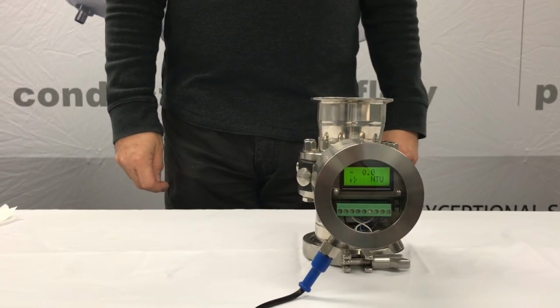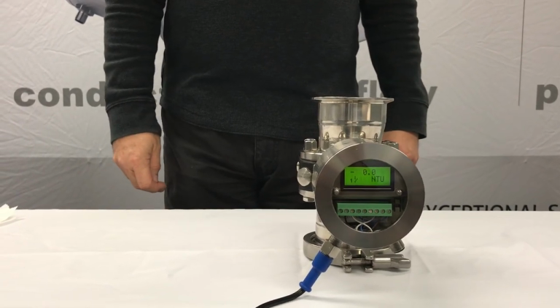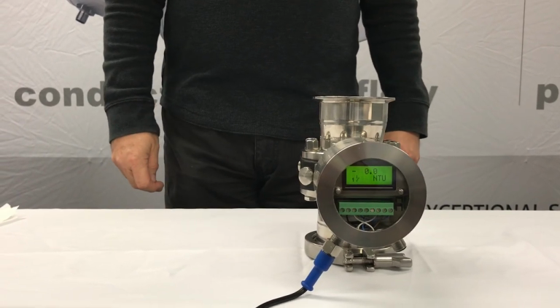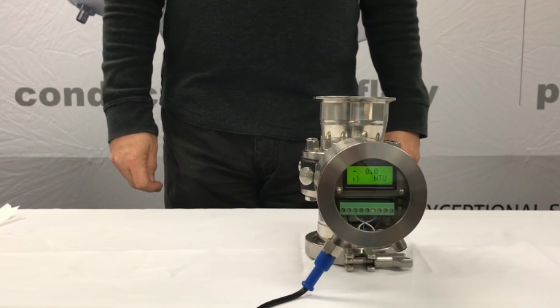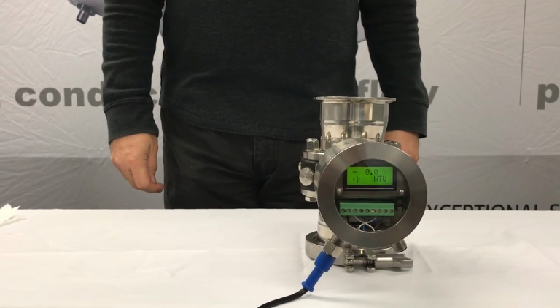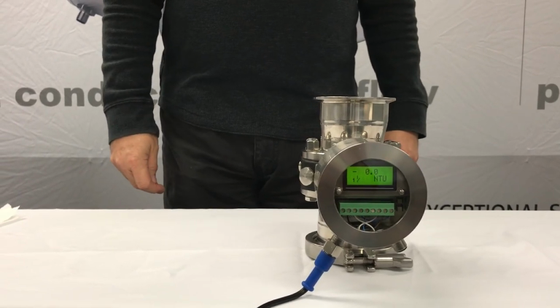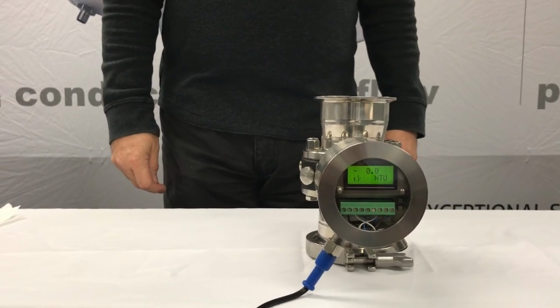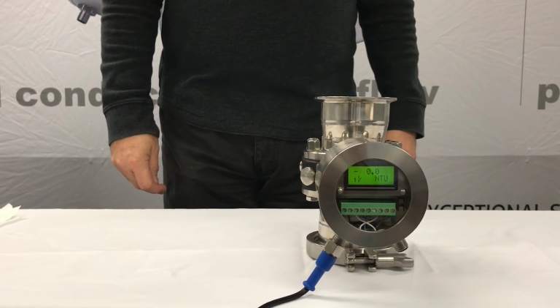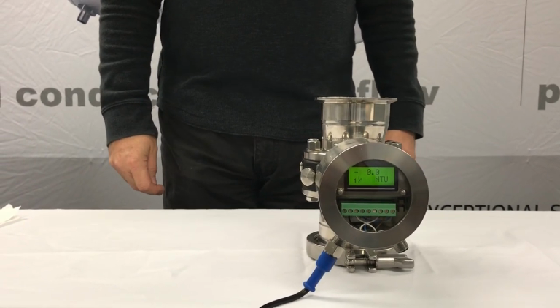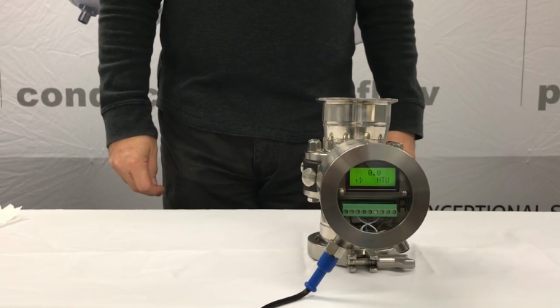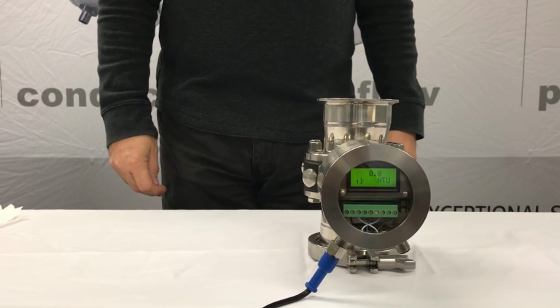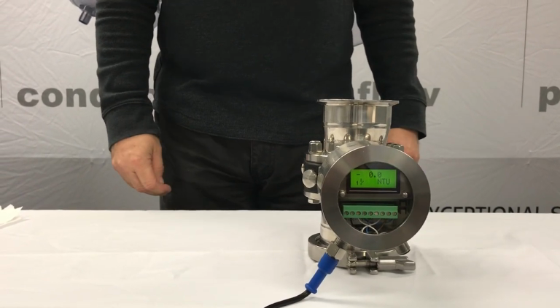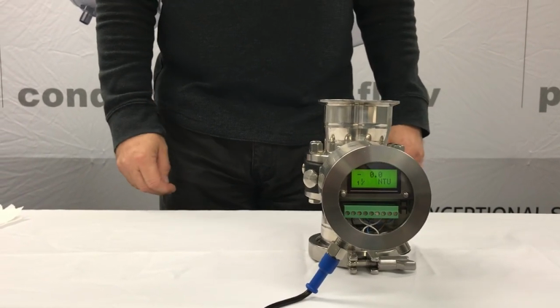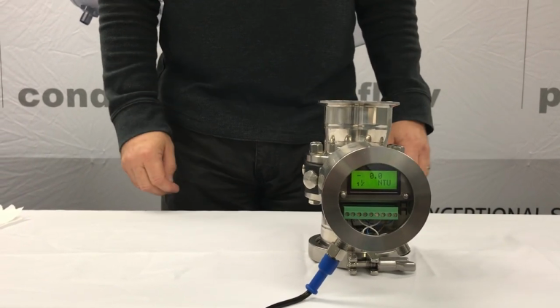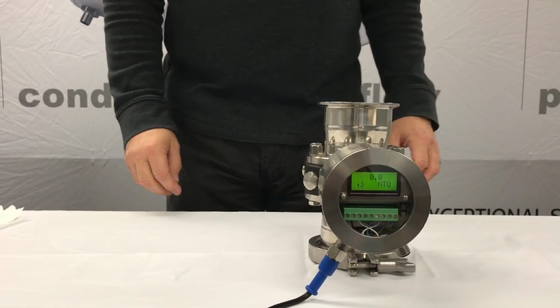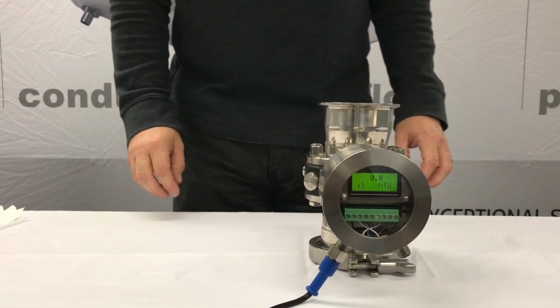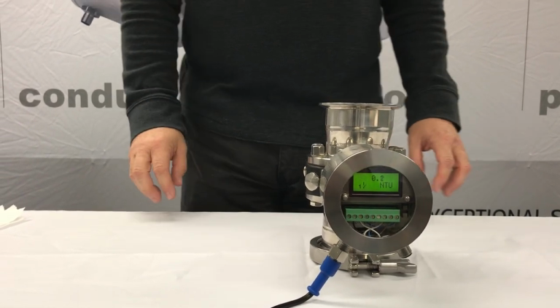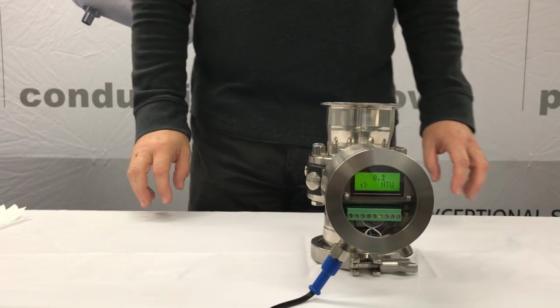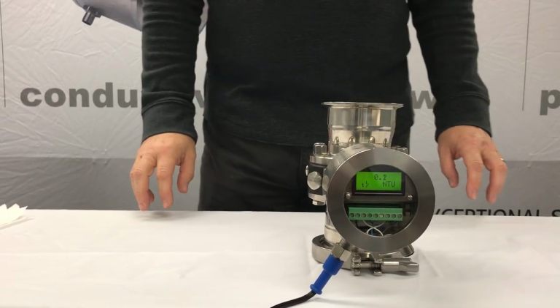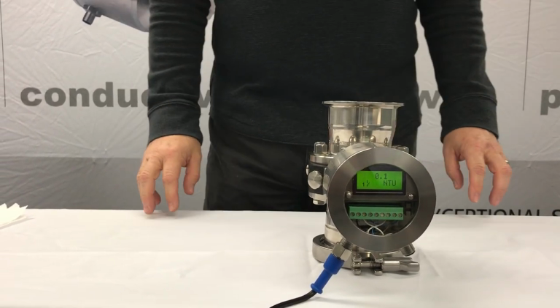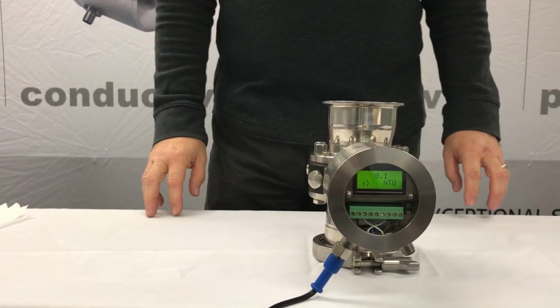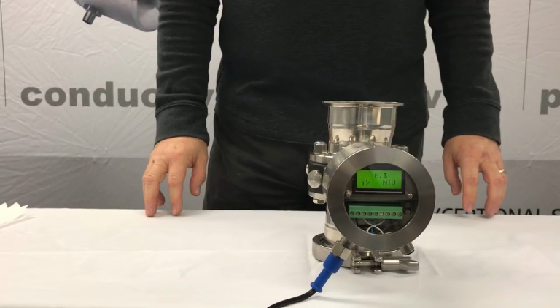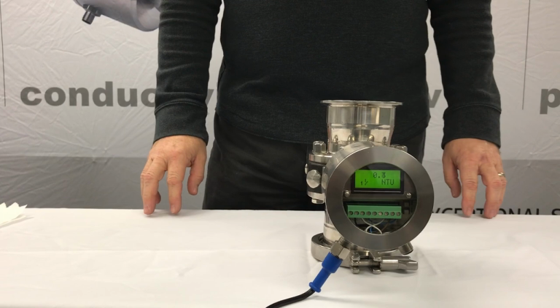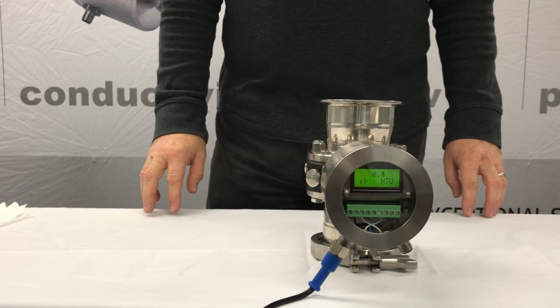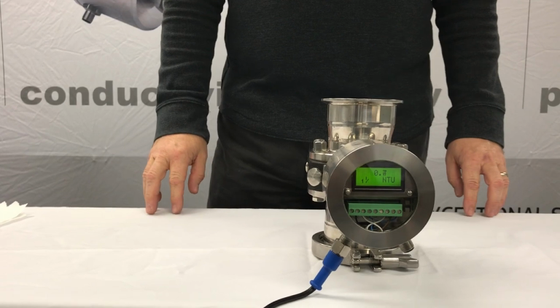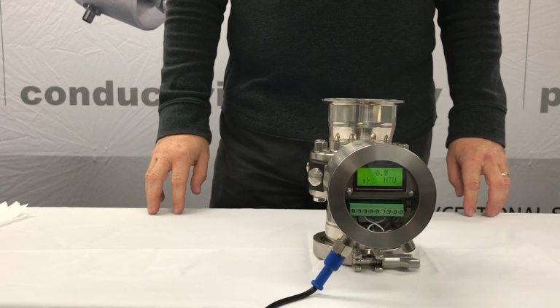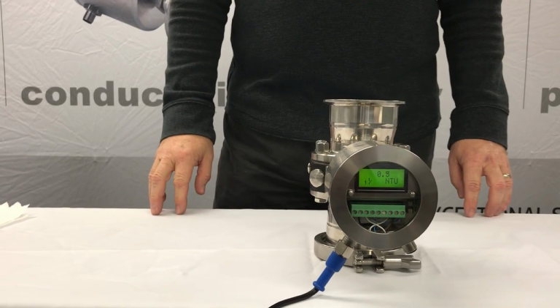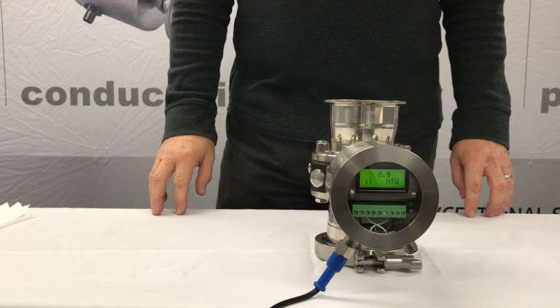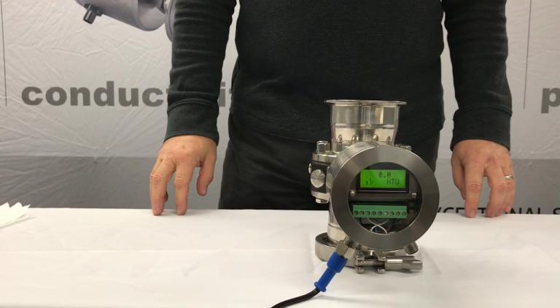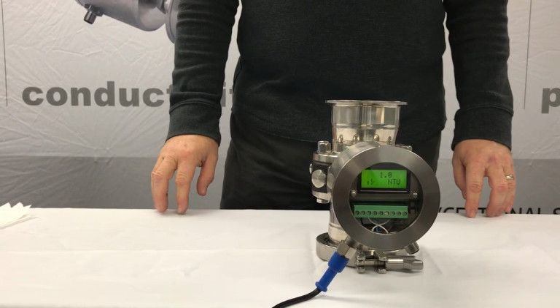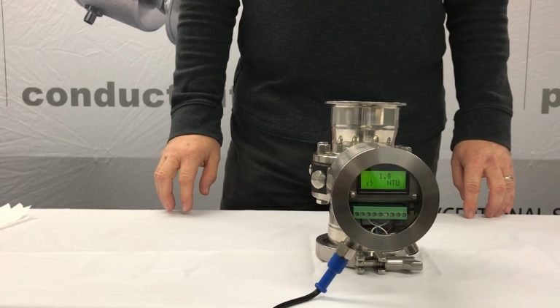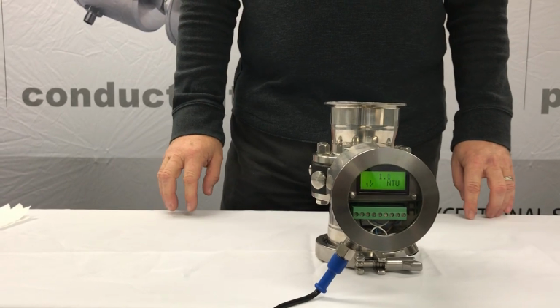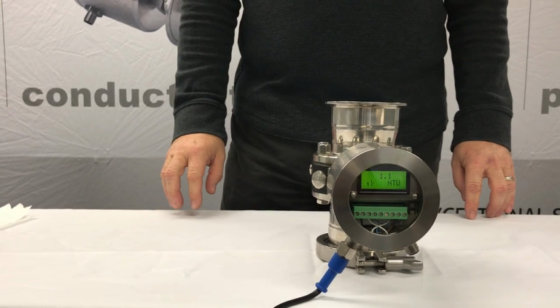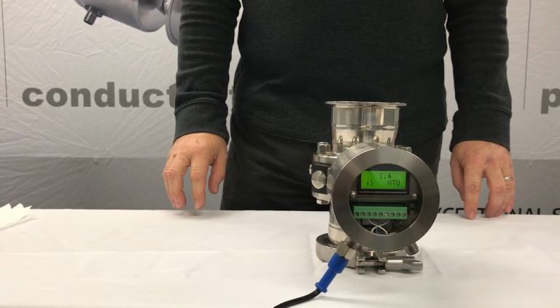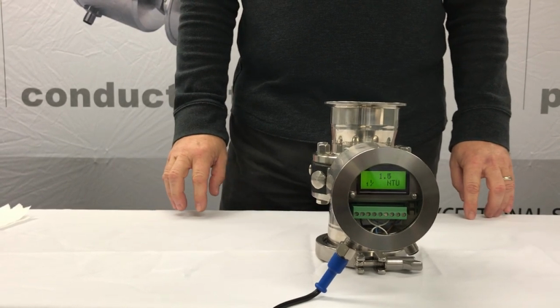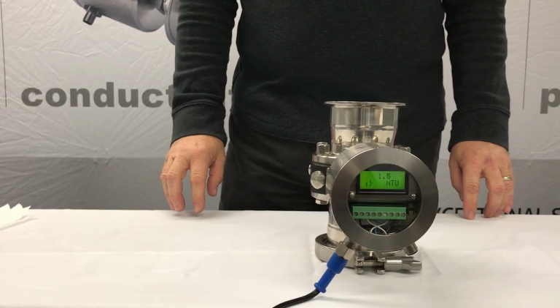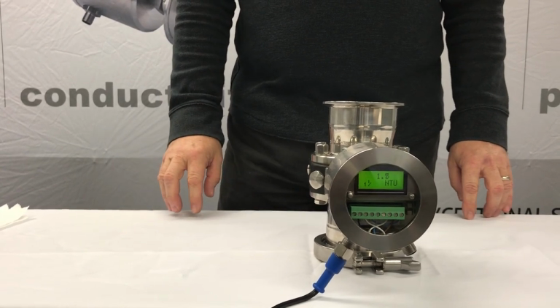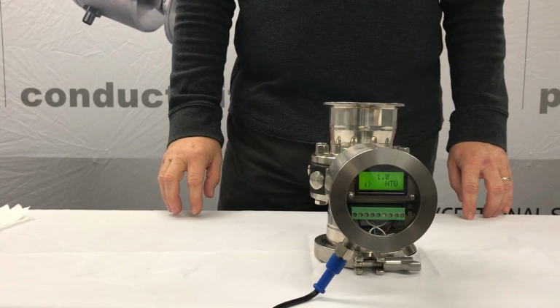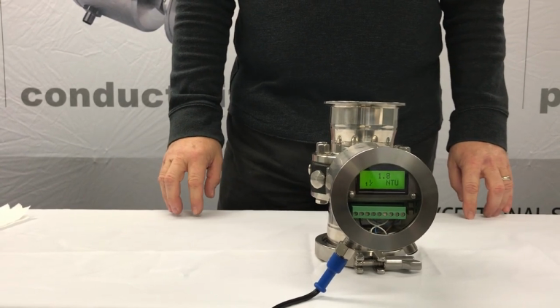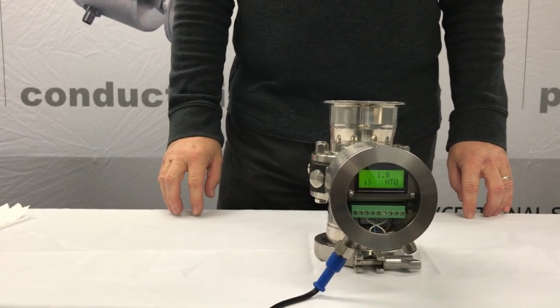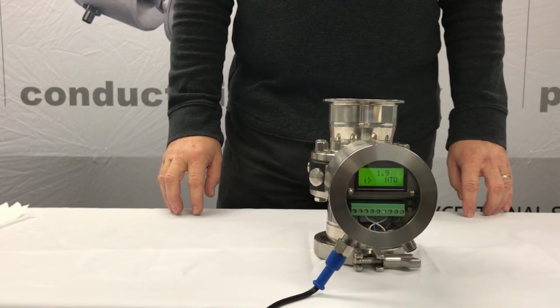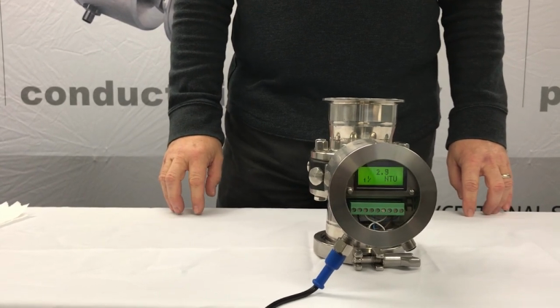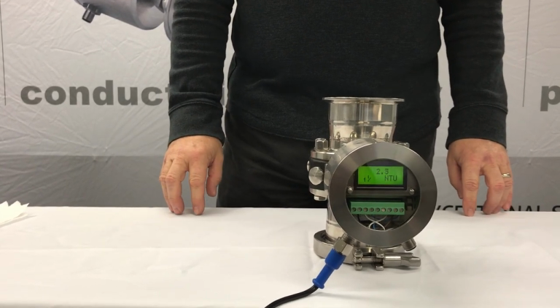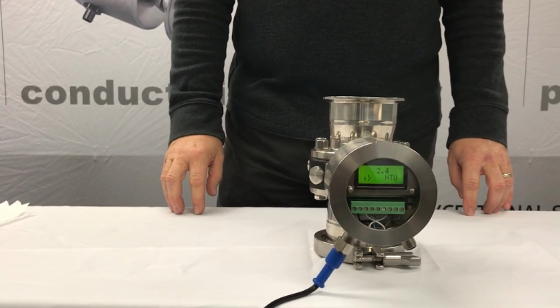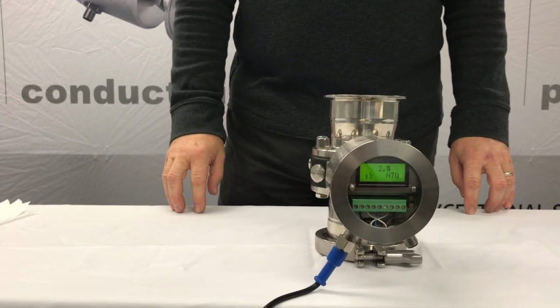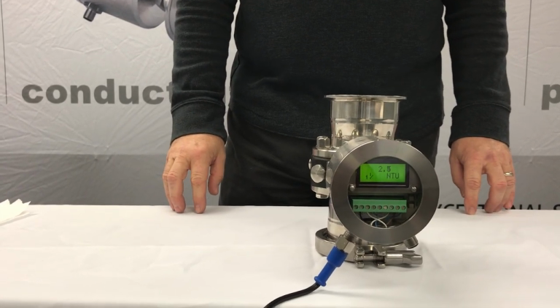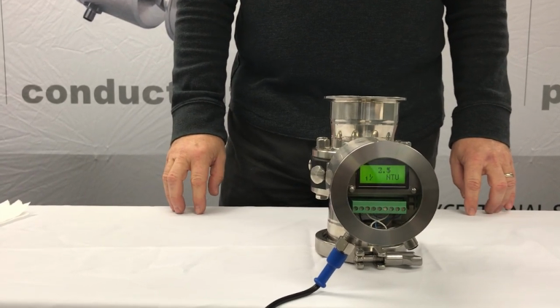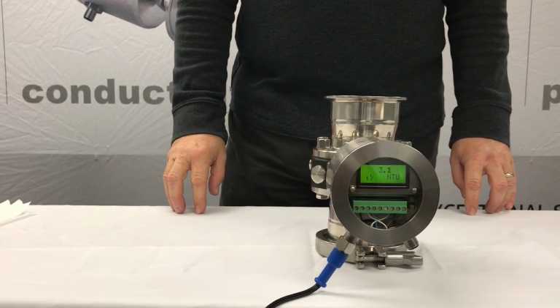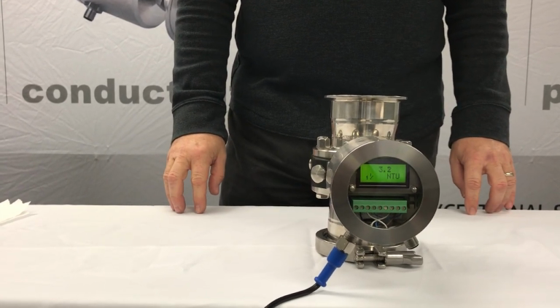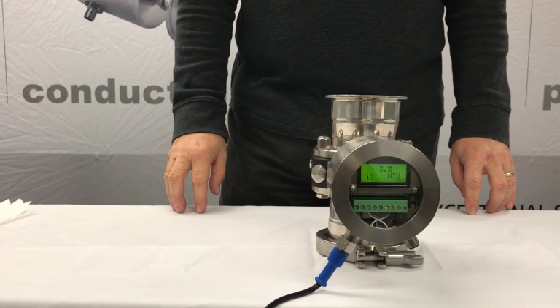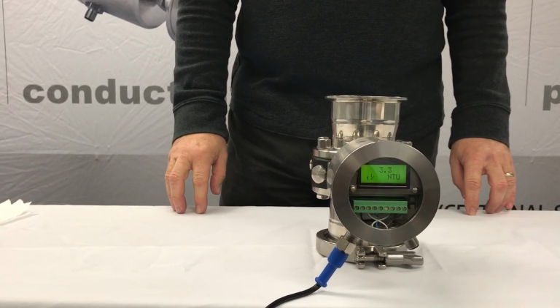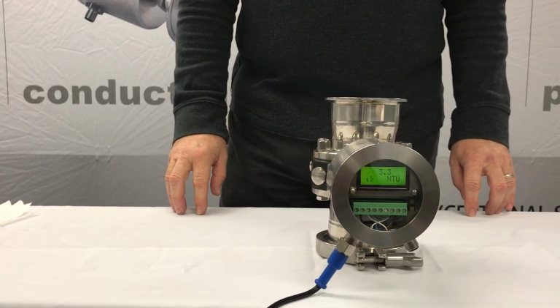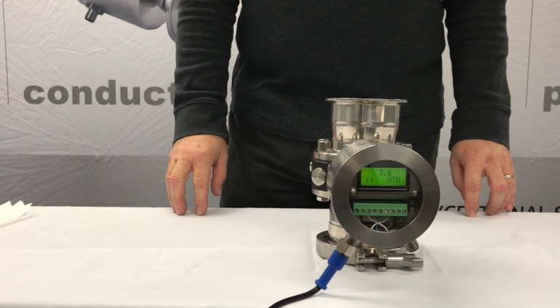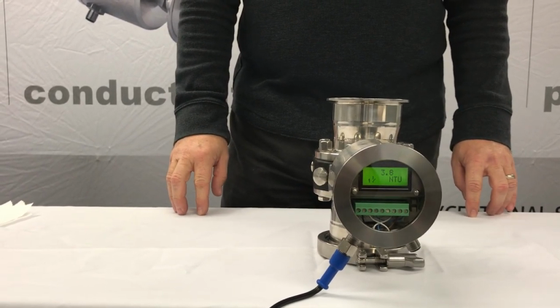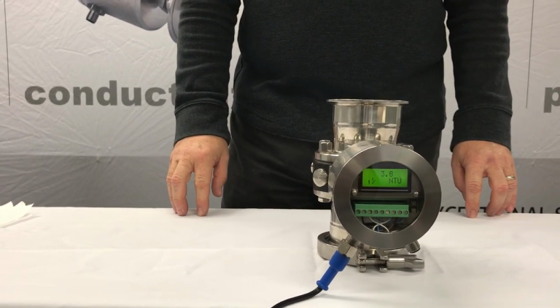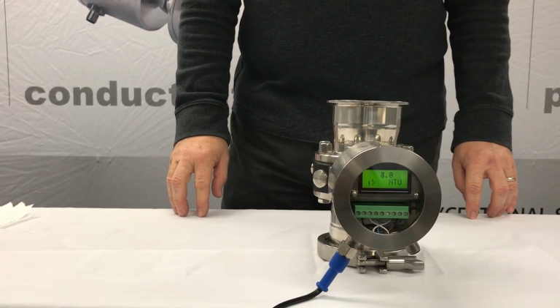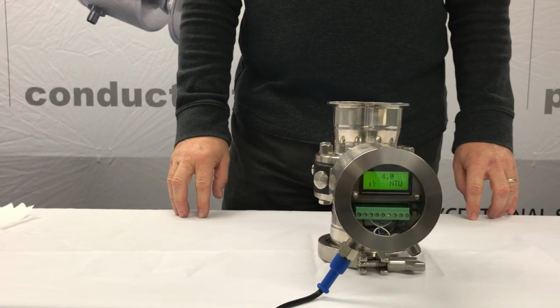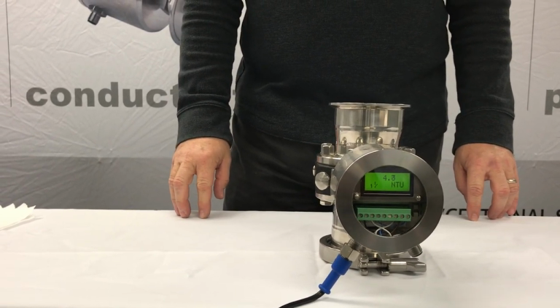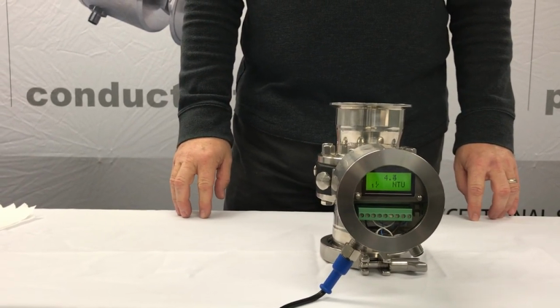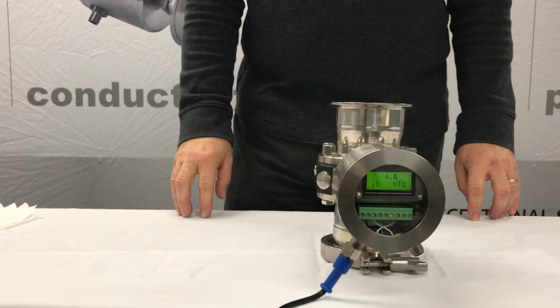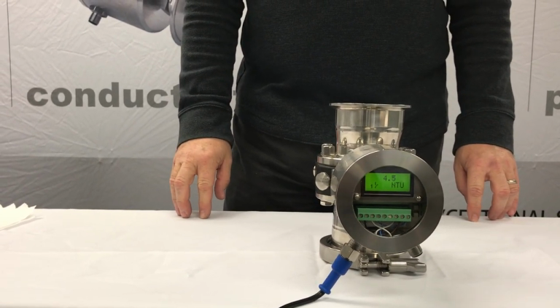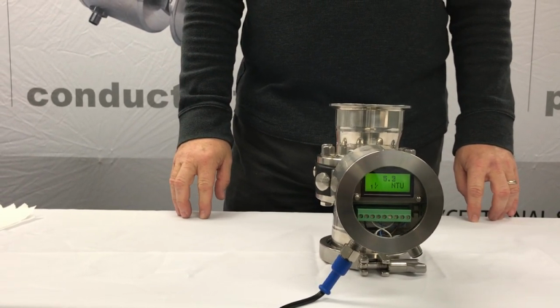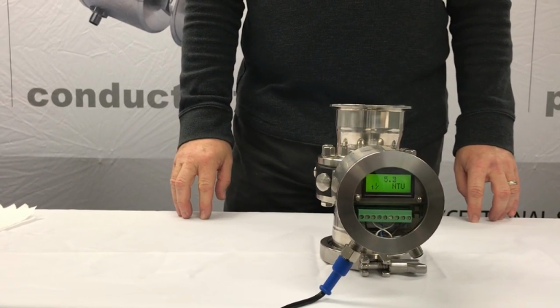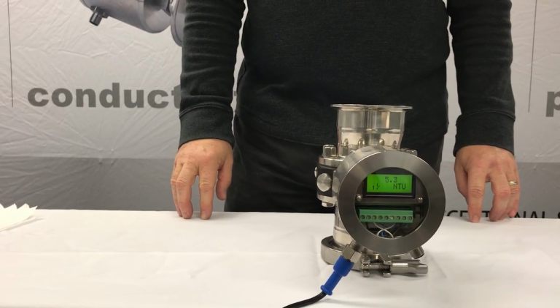The sensitivity of the ITM-4 can detect 10 parts per million of dairy product's presence in water.